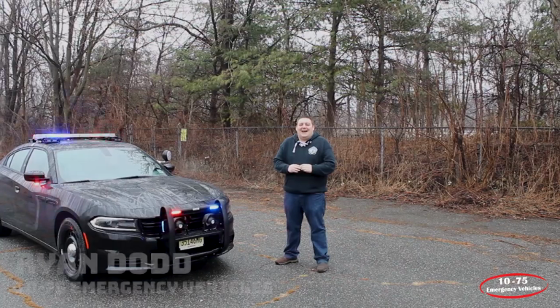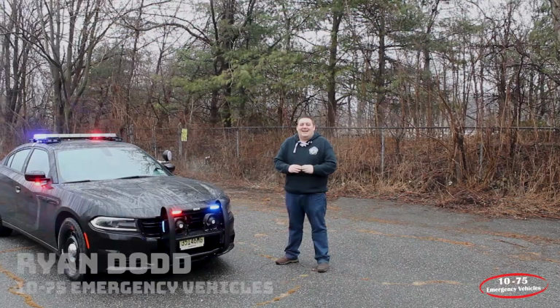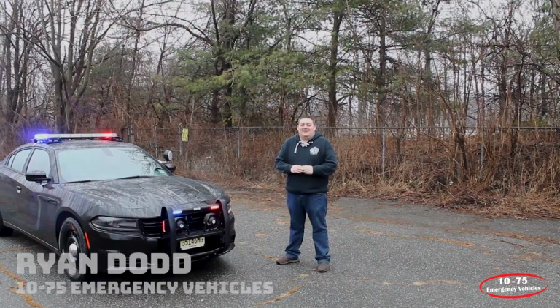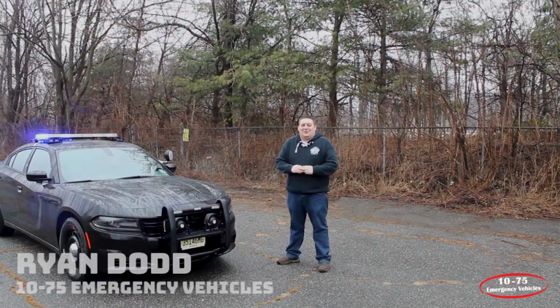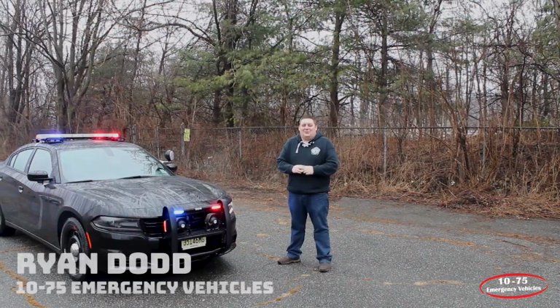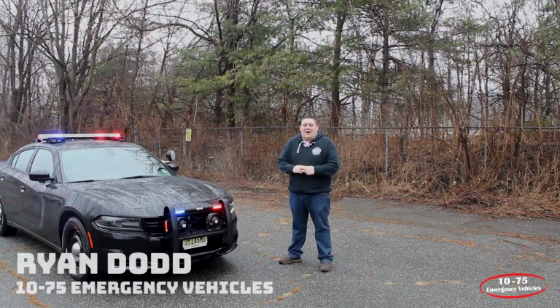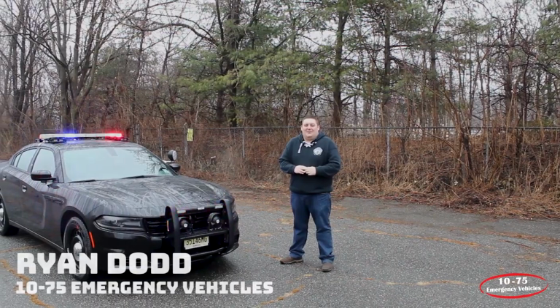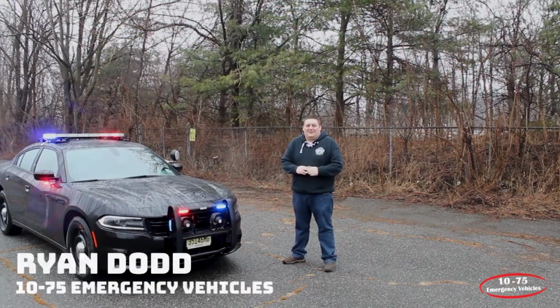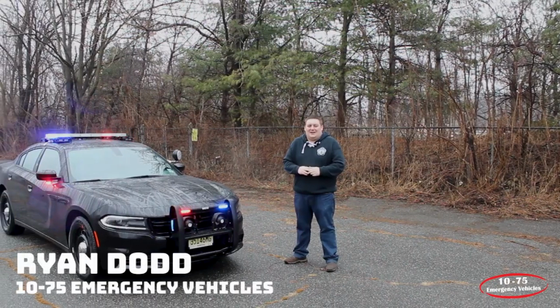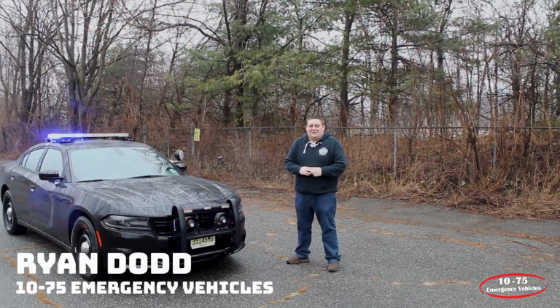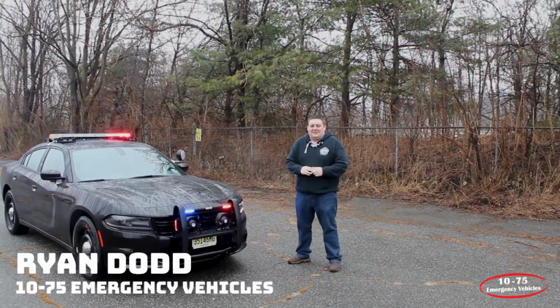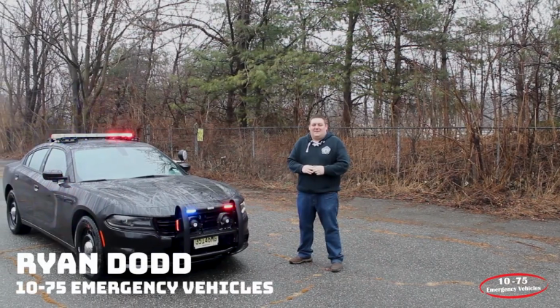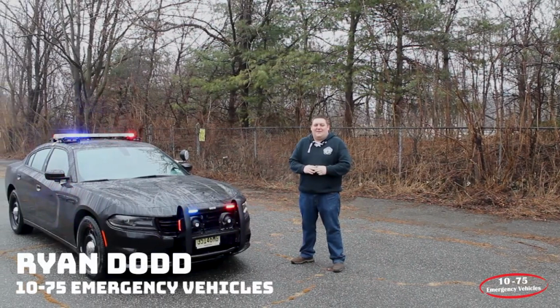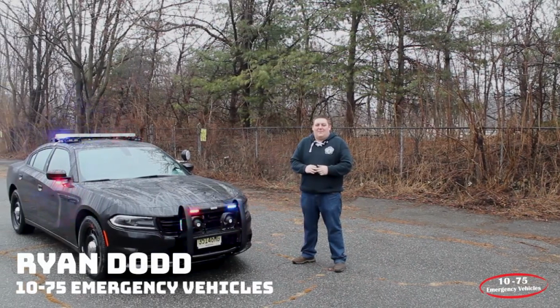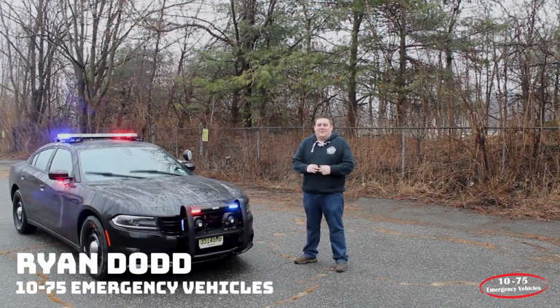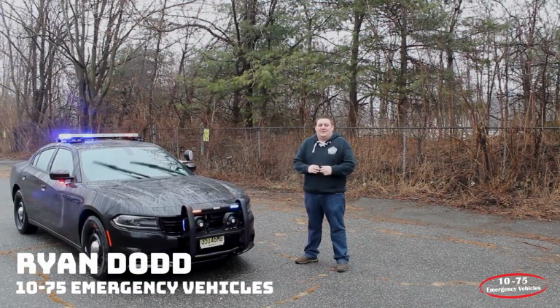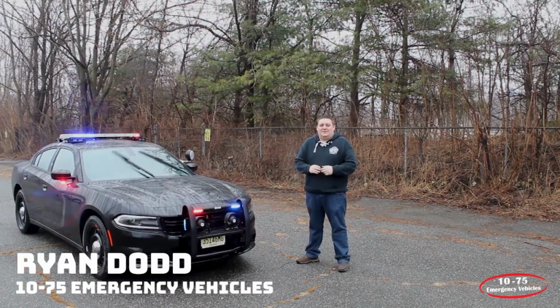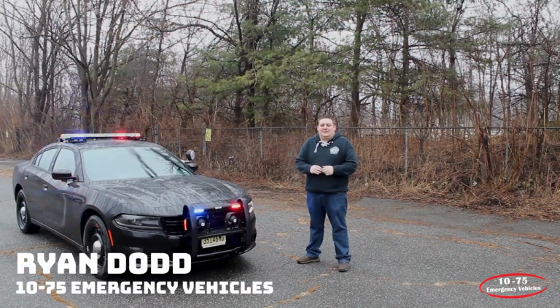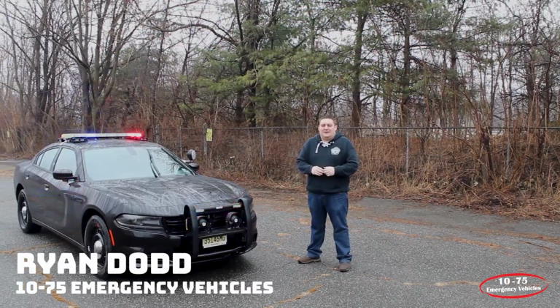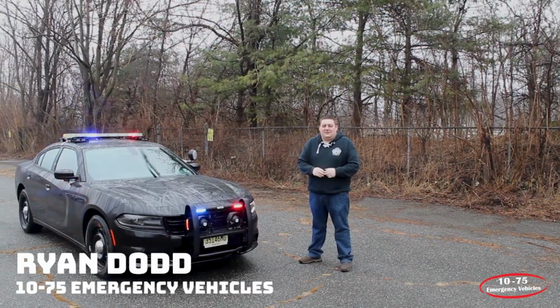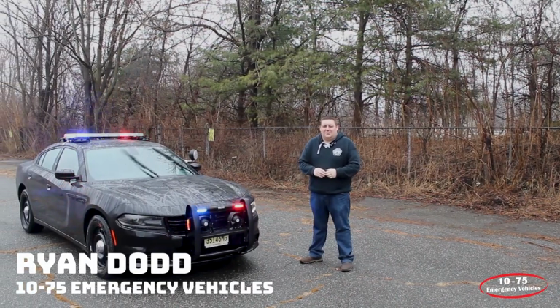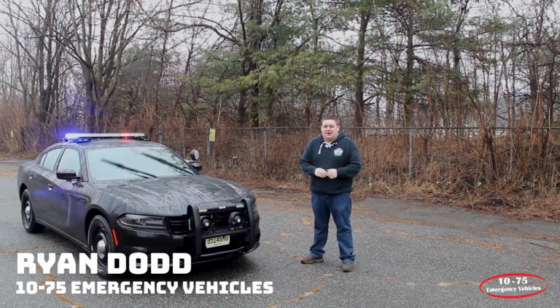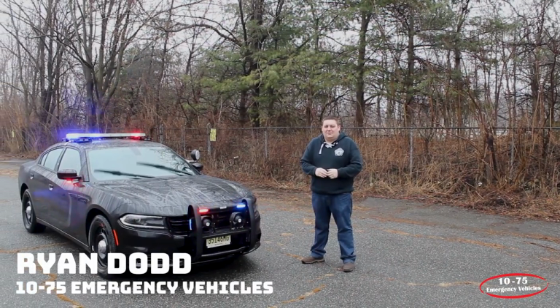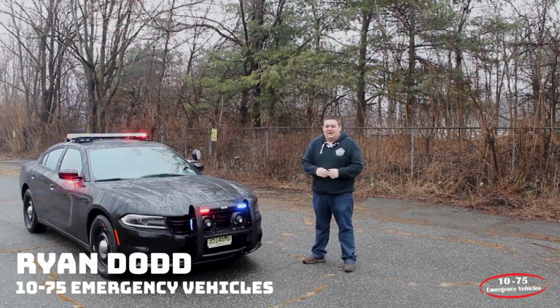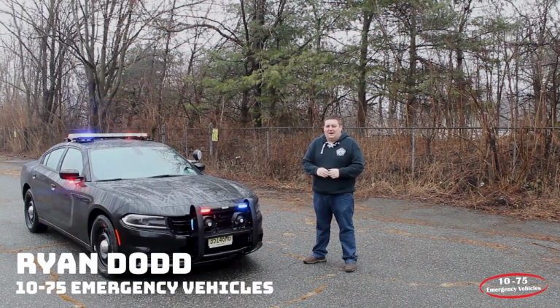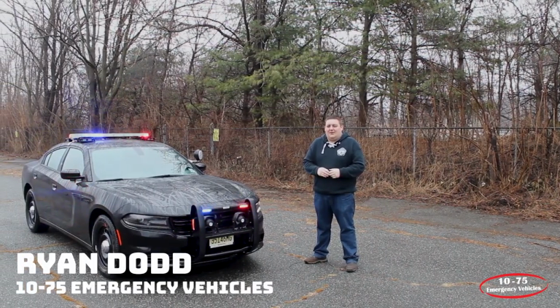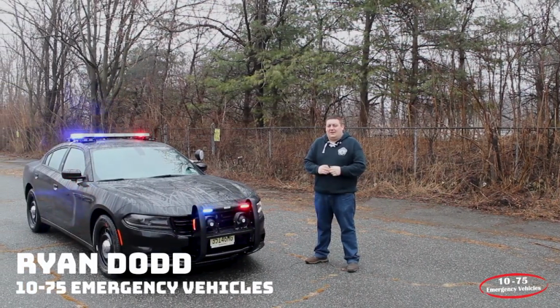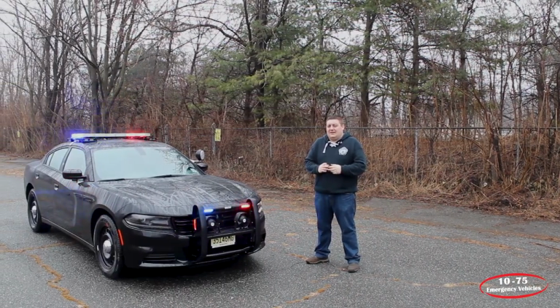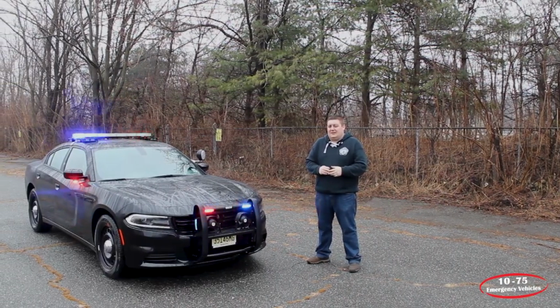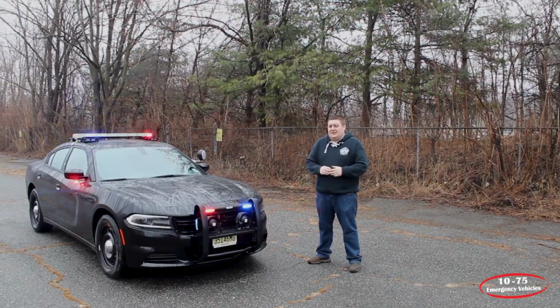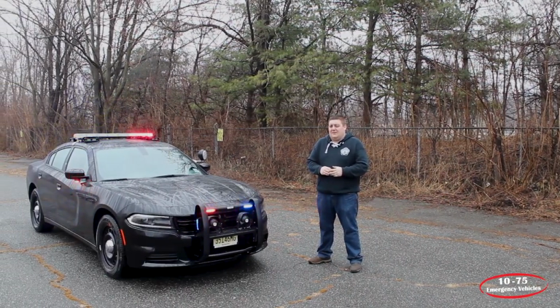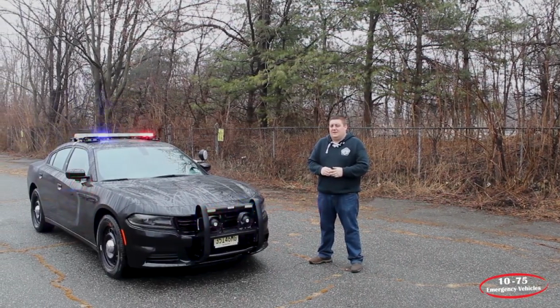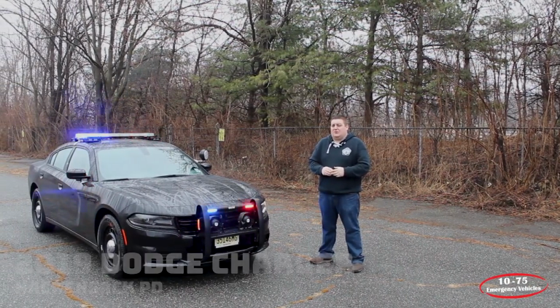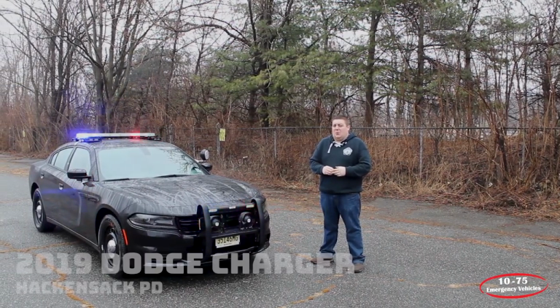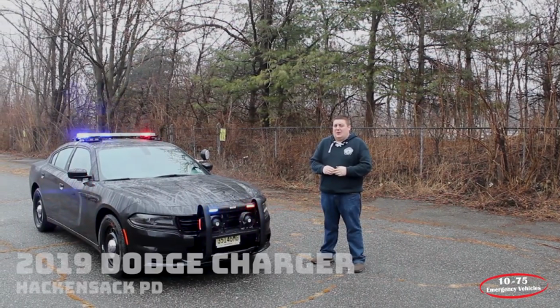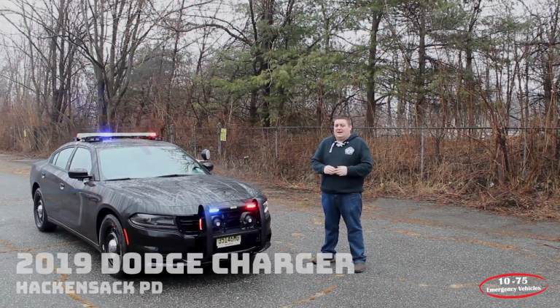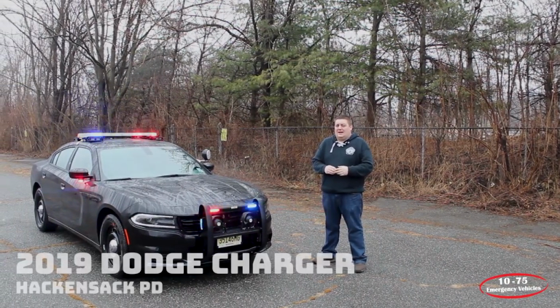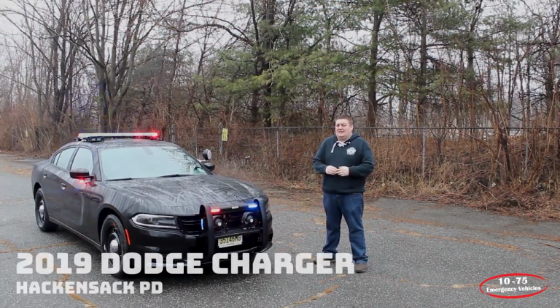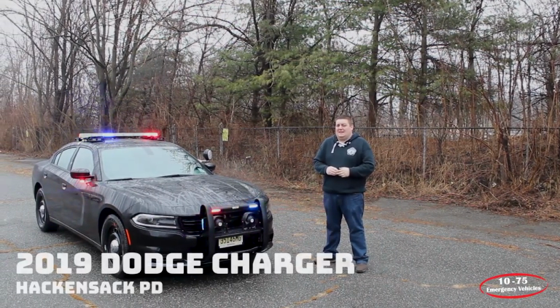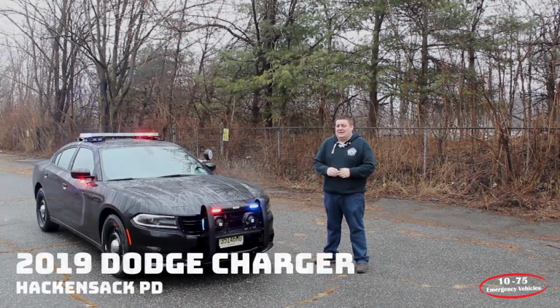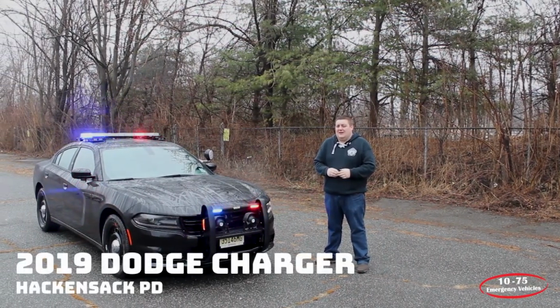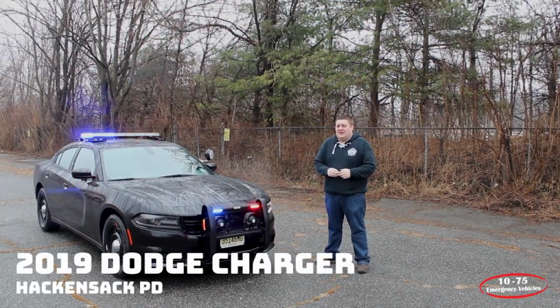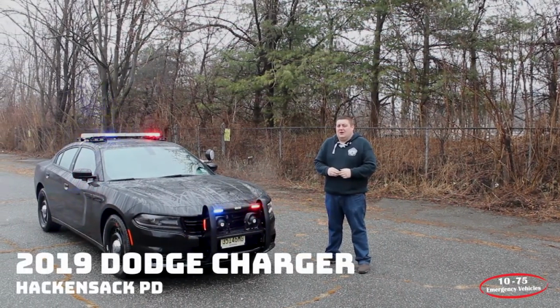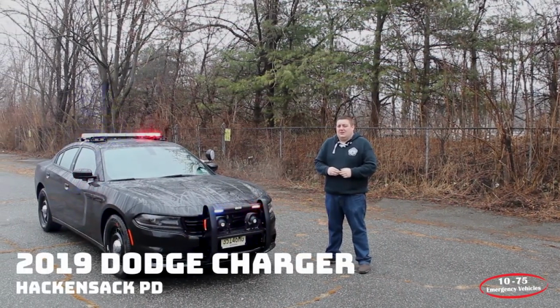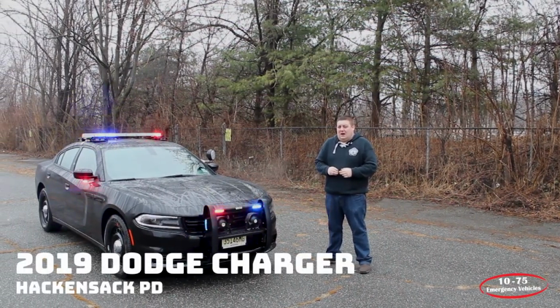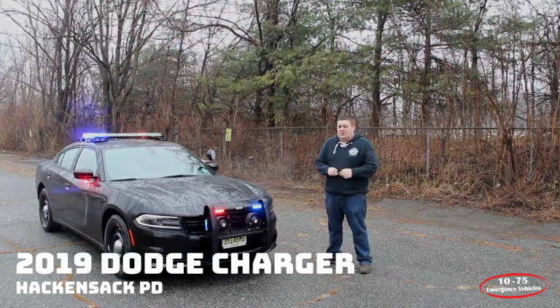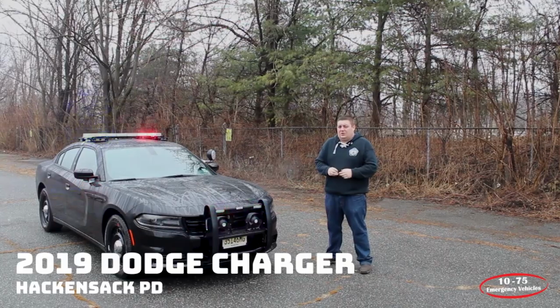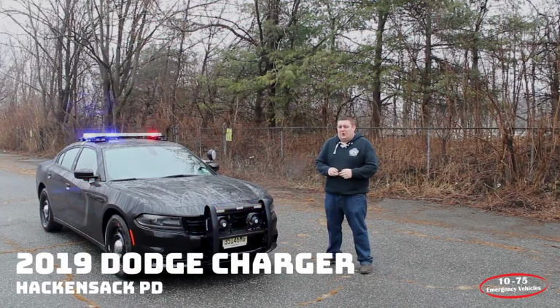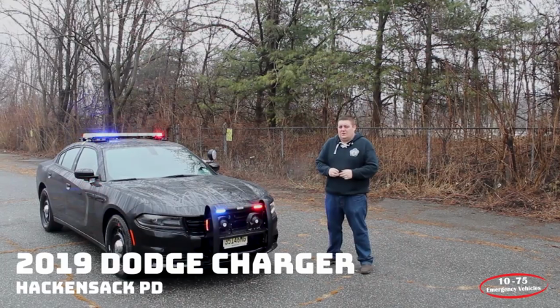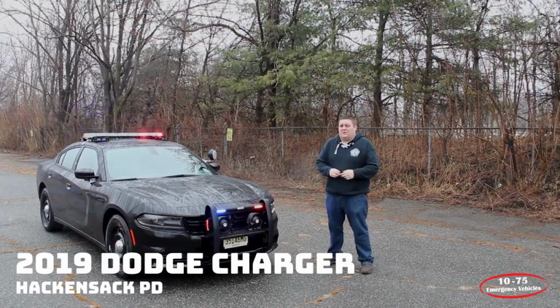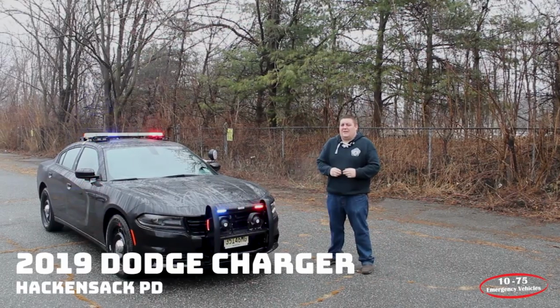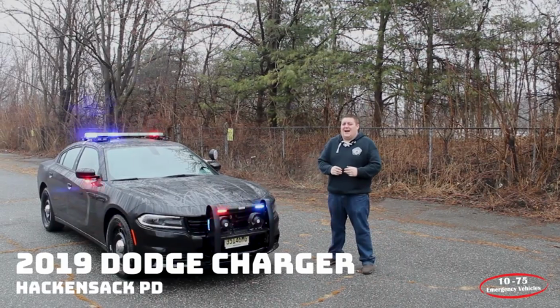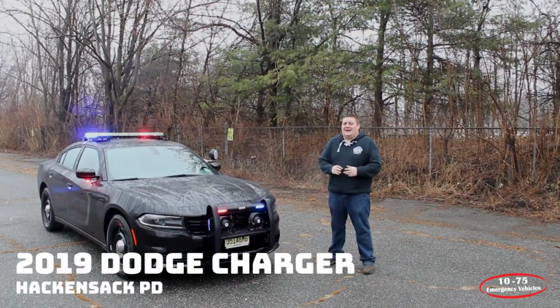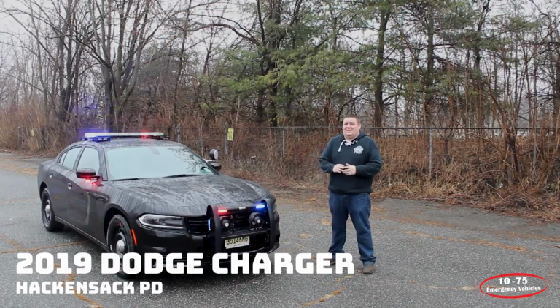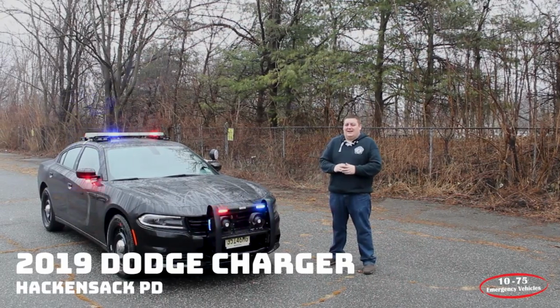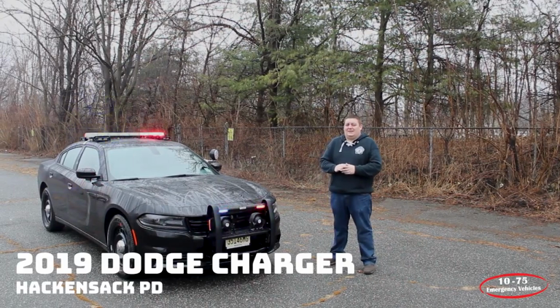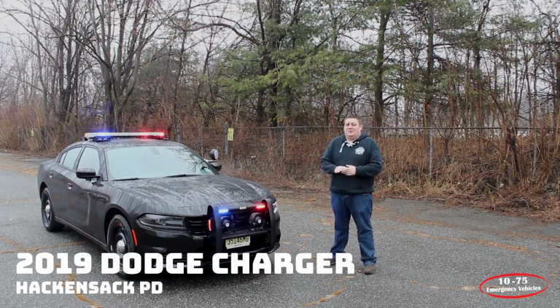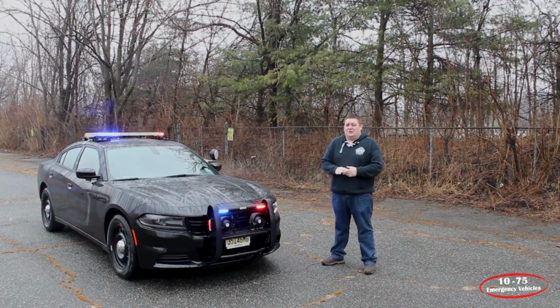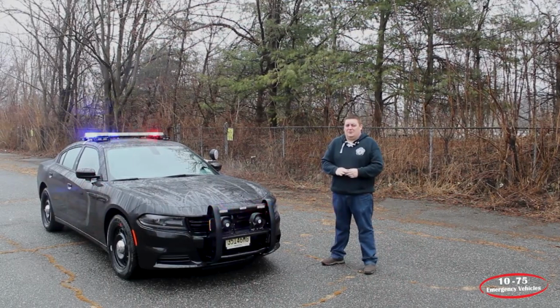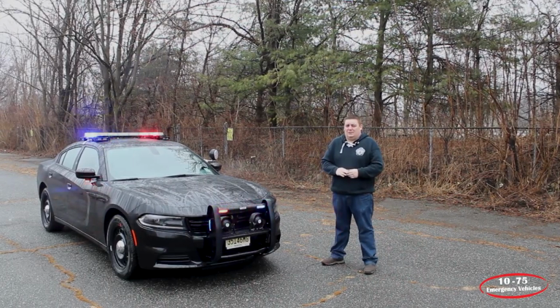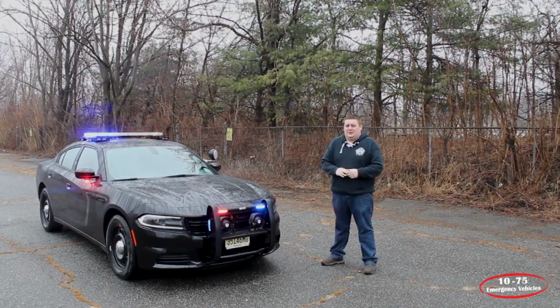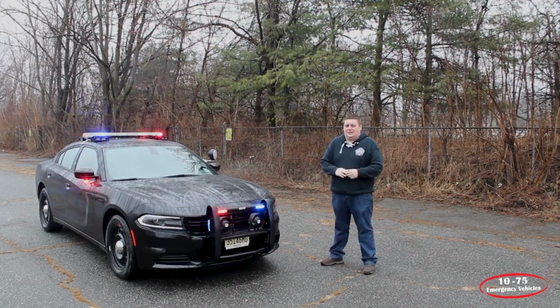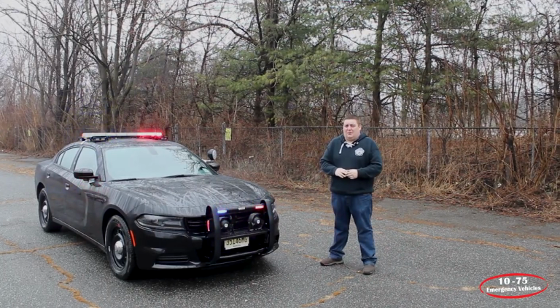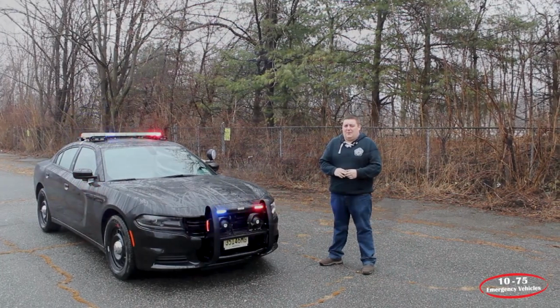How are you doing? It's Ryan with 1075 Emergency Vehicles. Come check out our latest delivery, this 2019 Dodge Charger for the Hackensack, New Jersey Police Department.